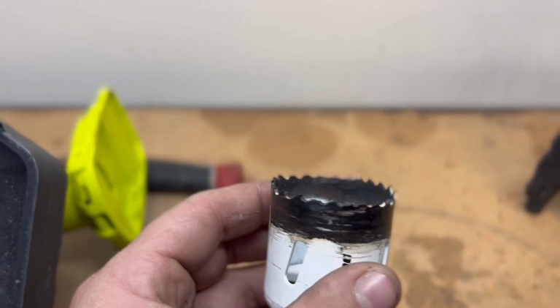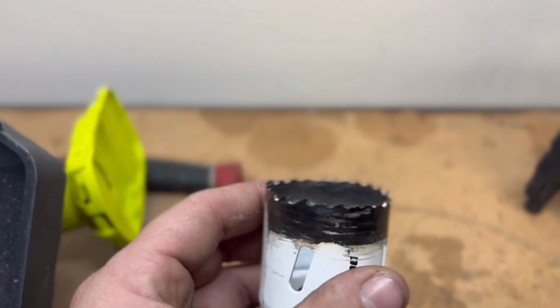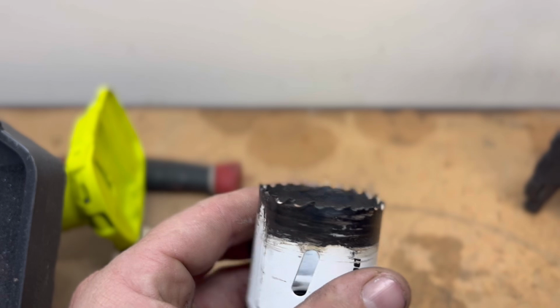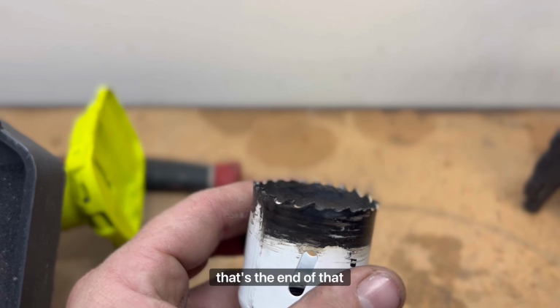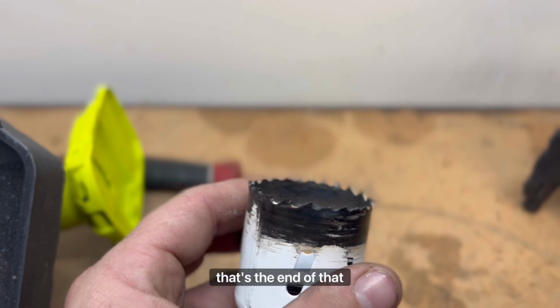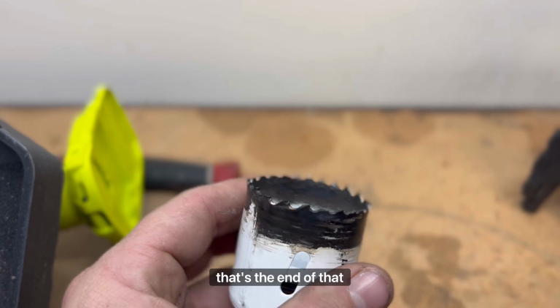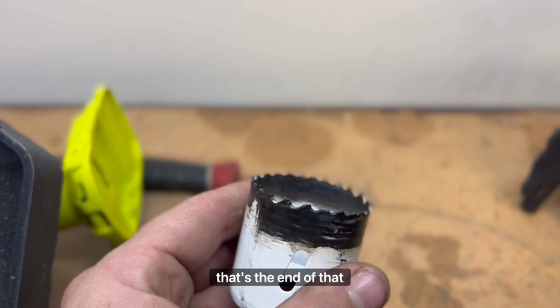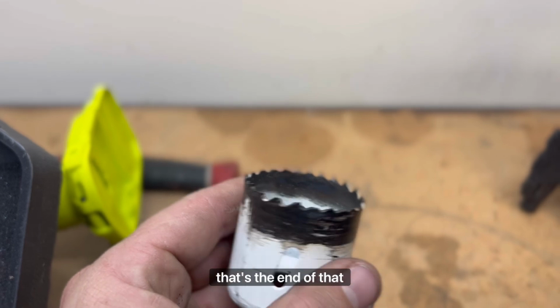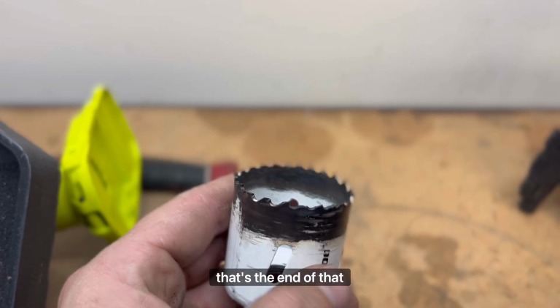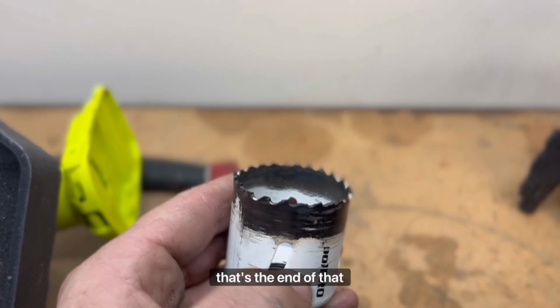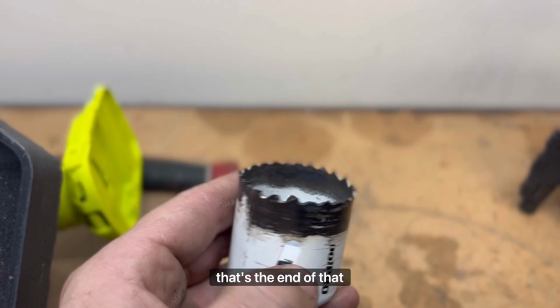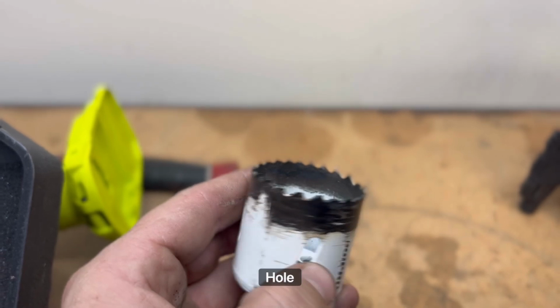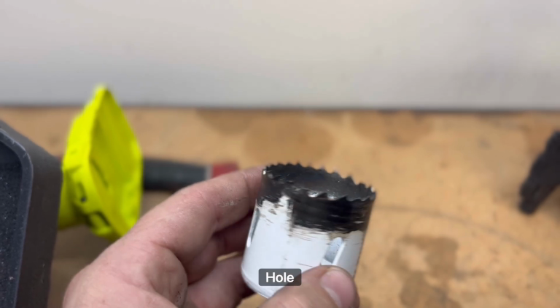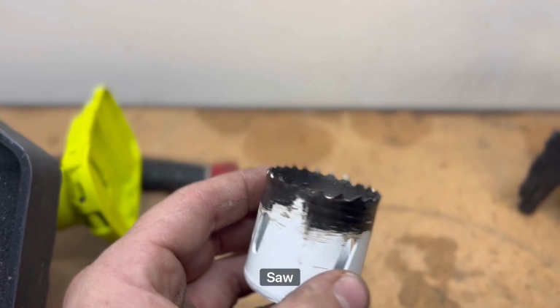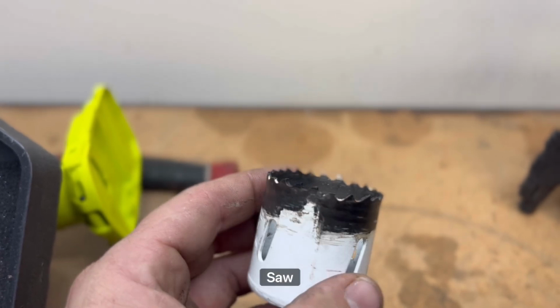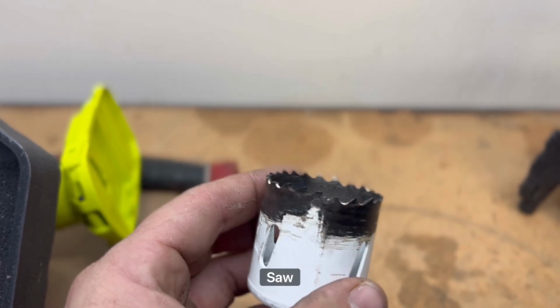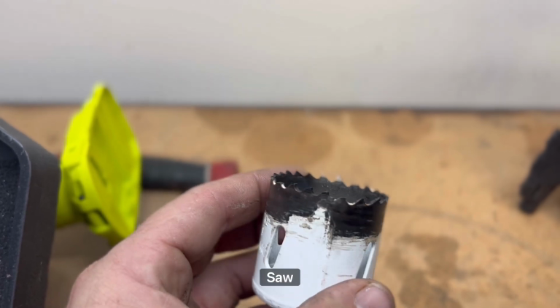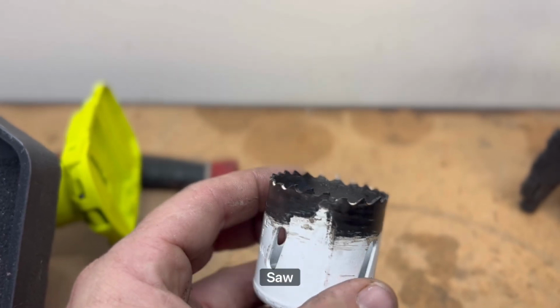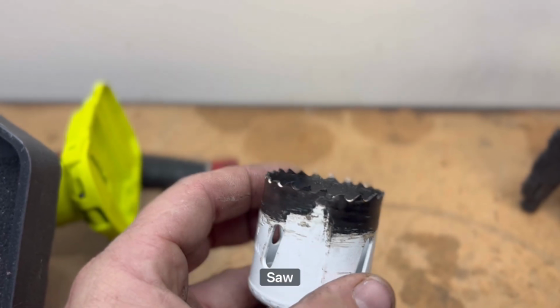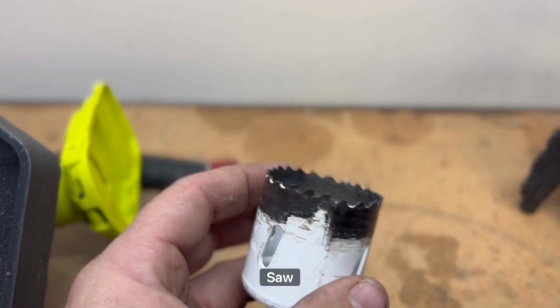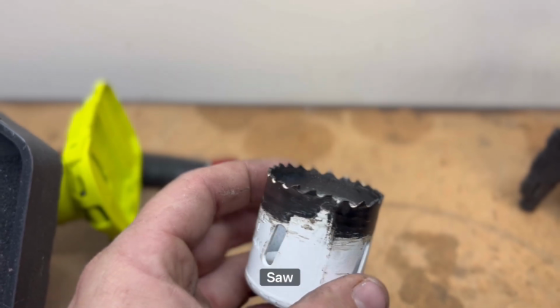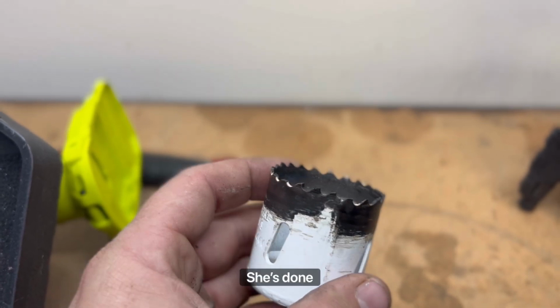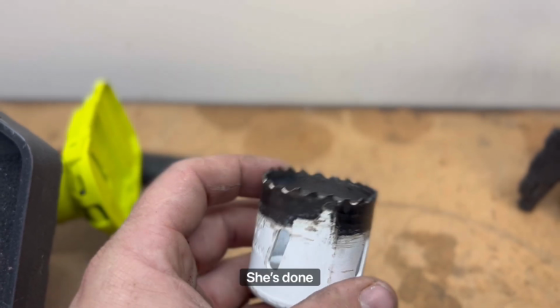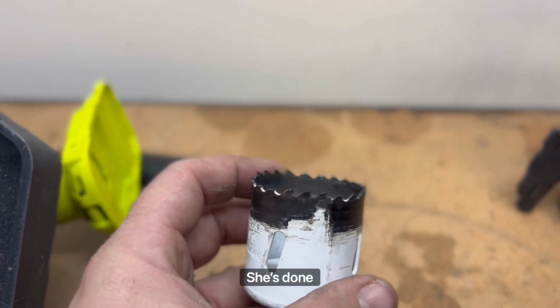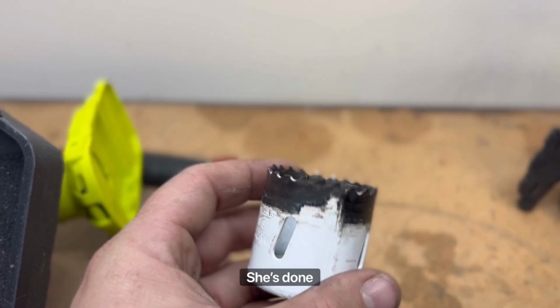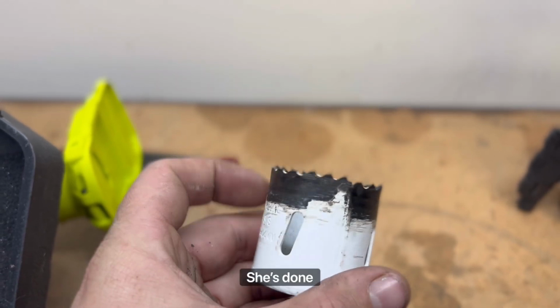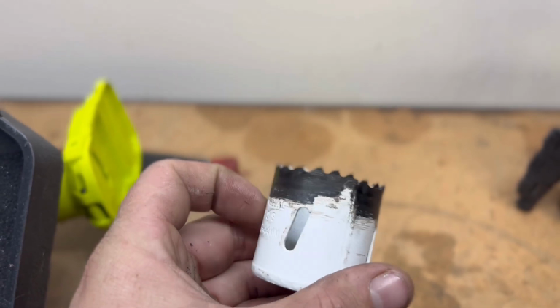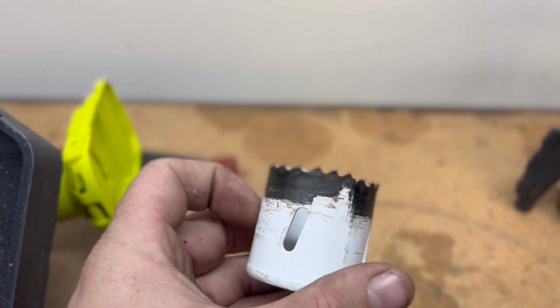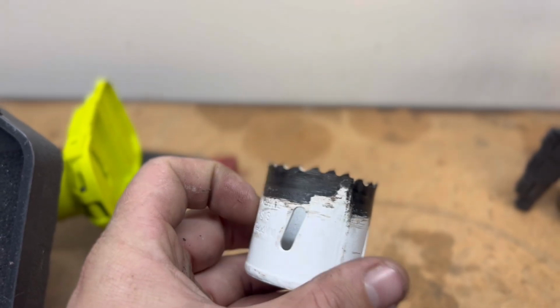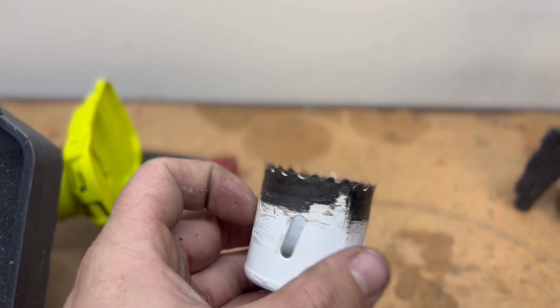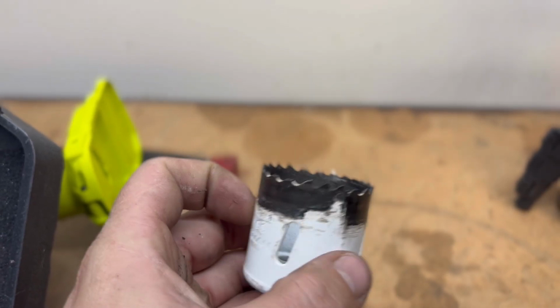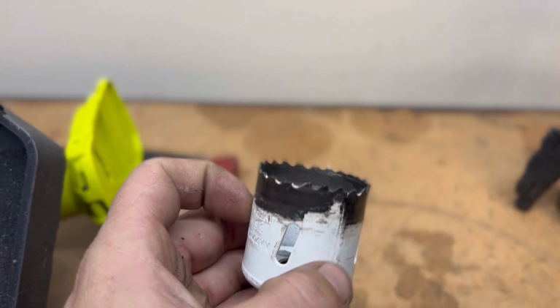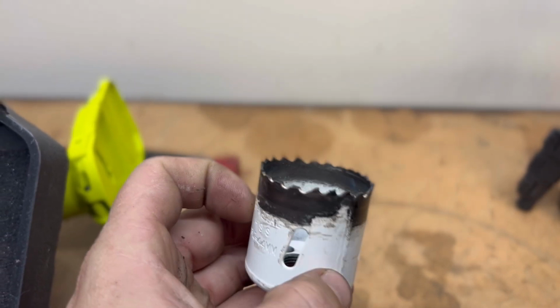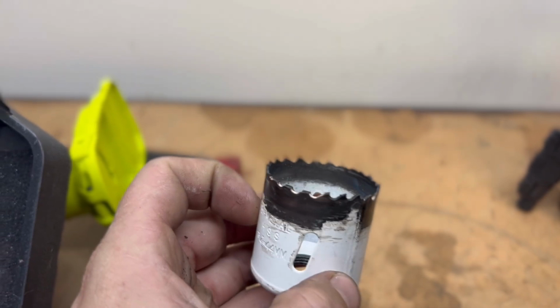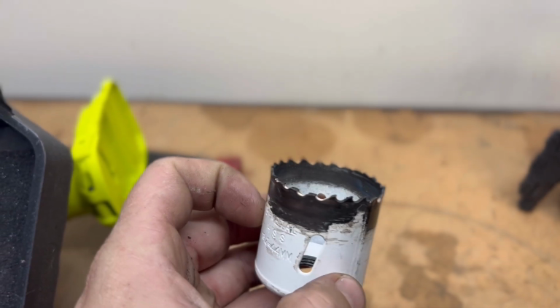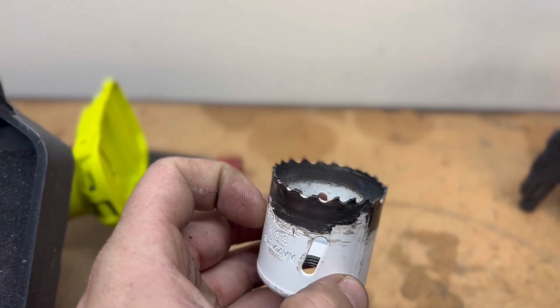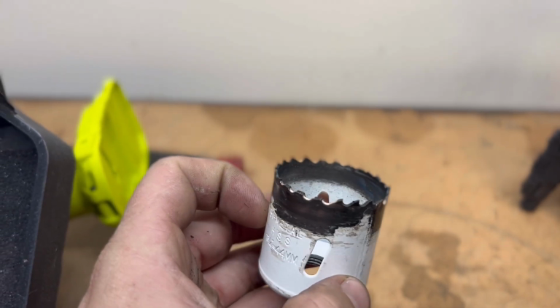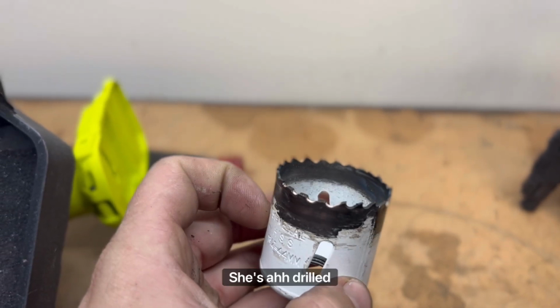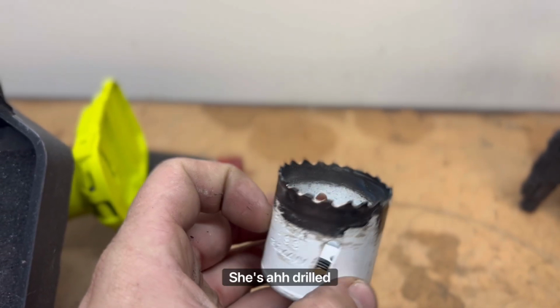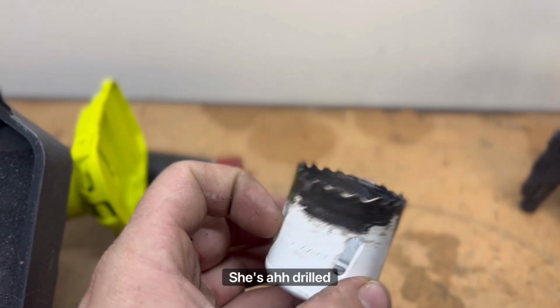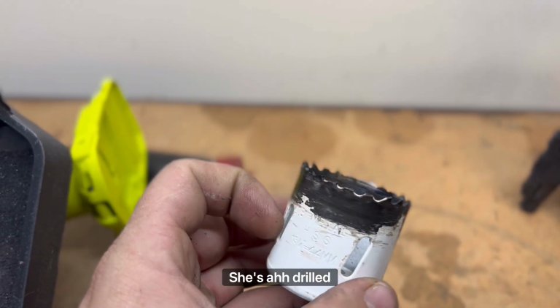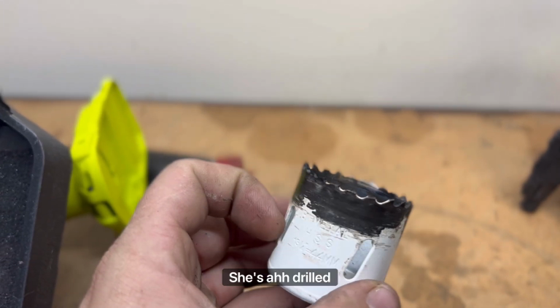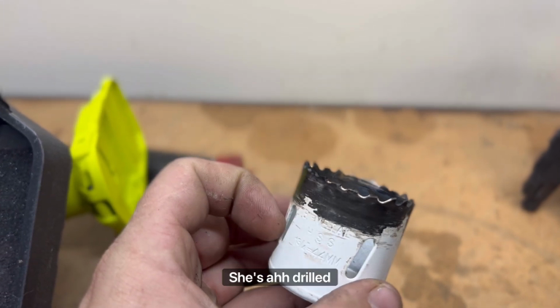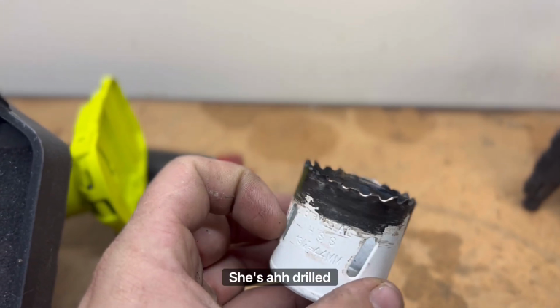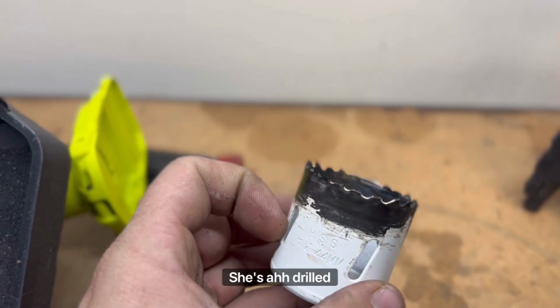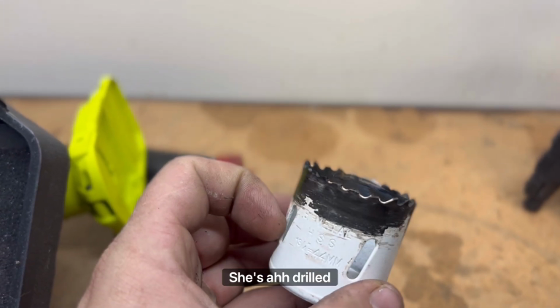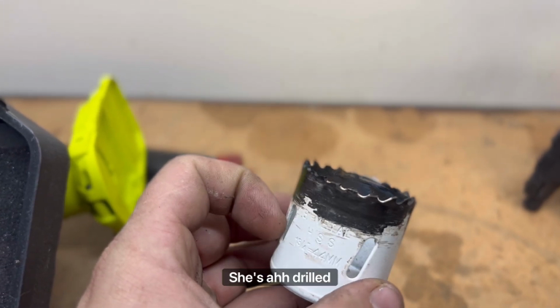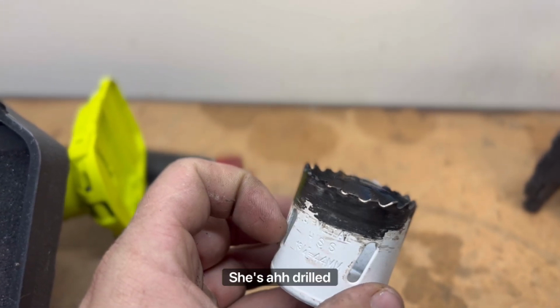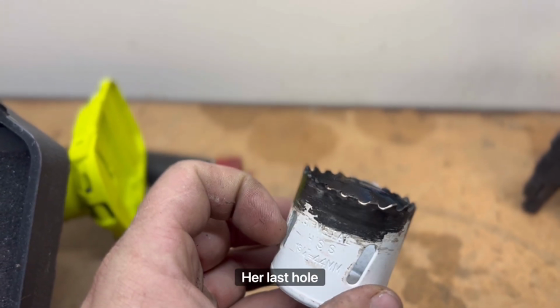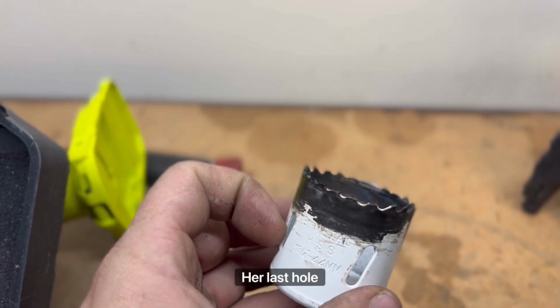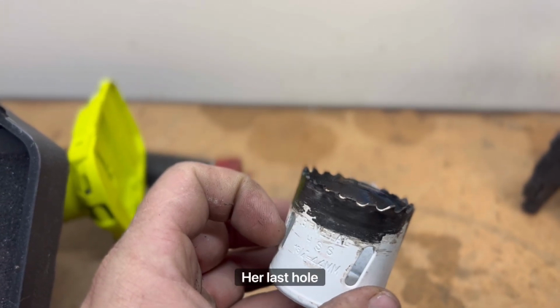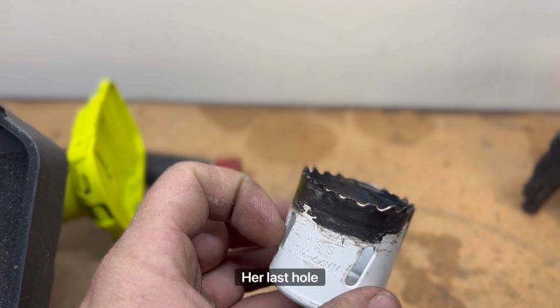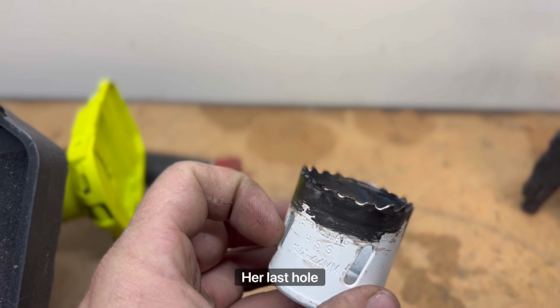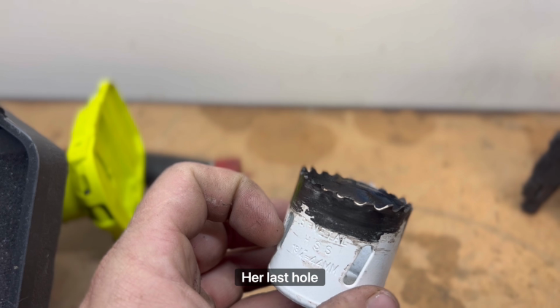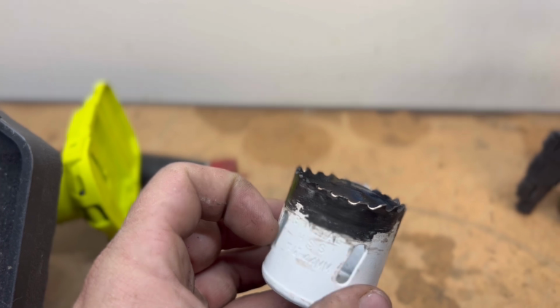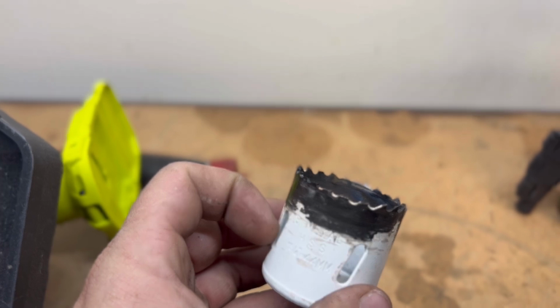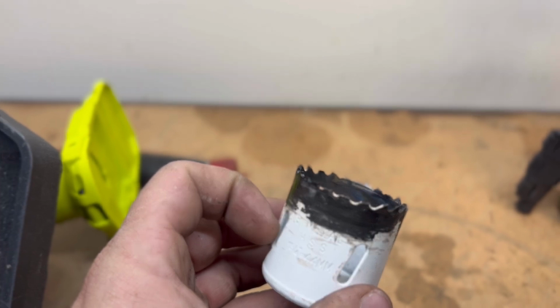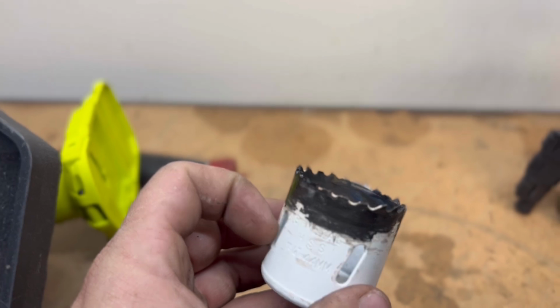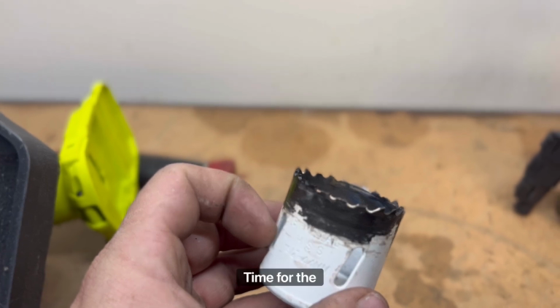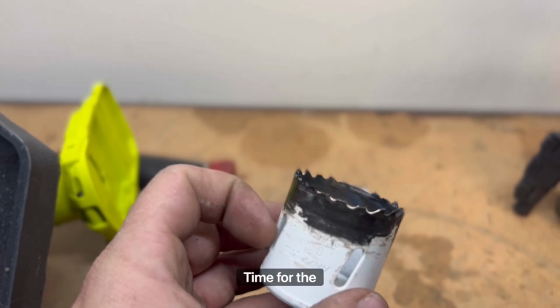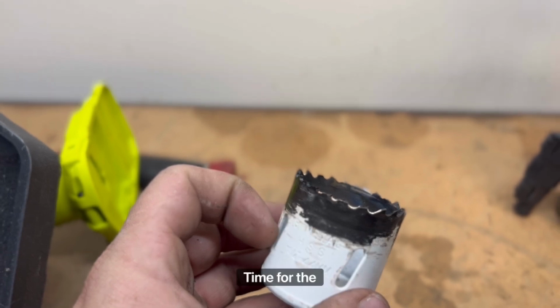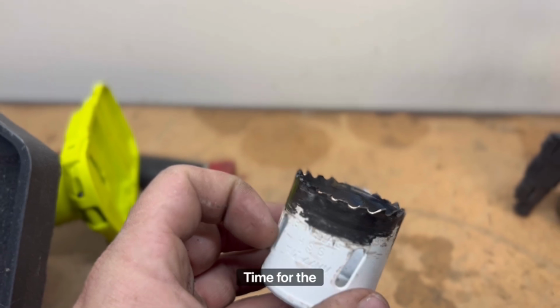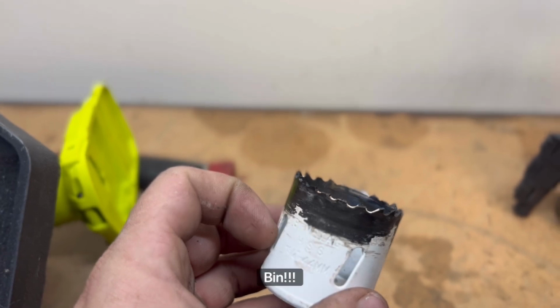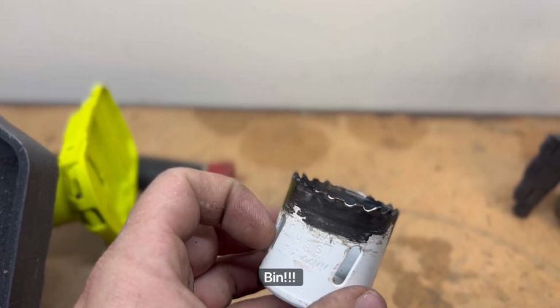That's the end of that hole saw — she's down, drilled her last hole, time for the bin.